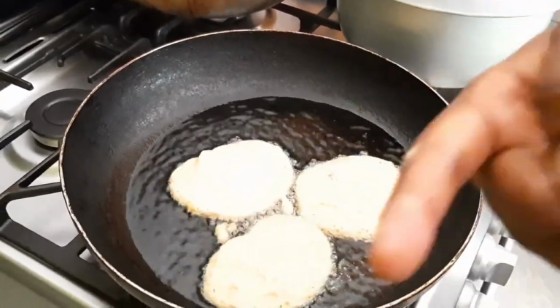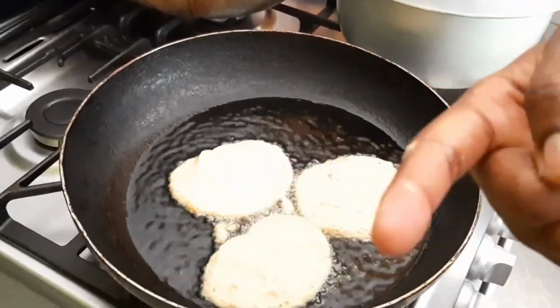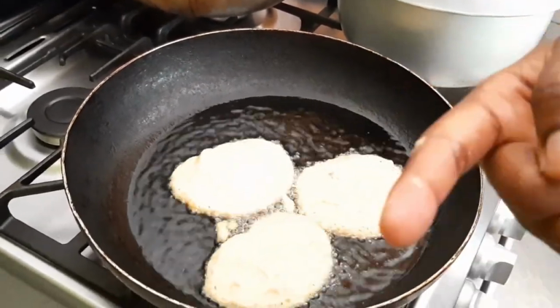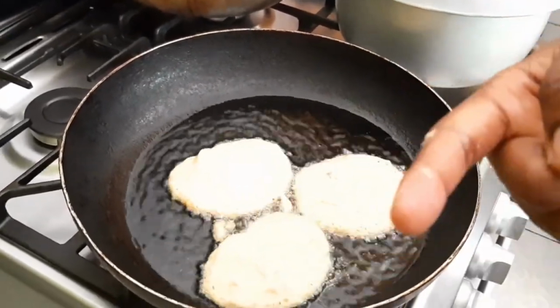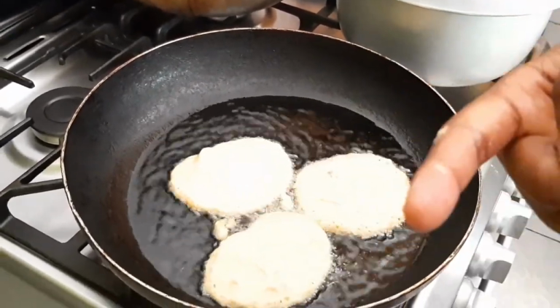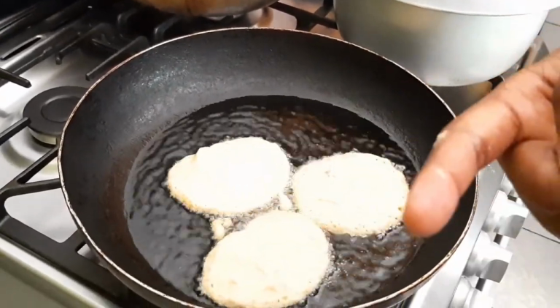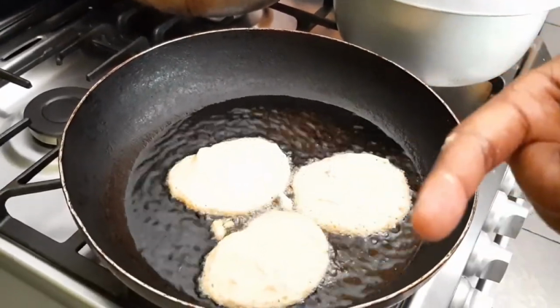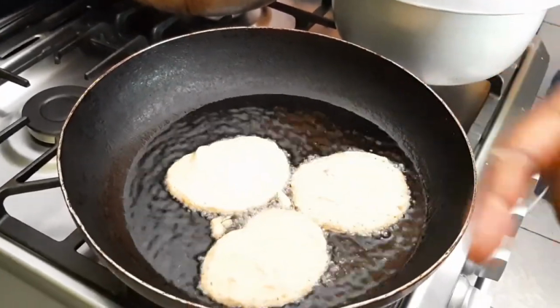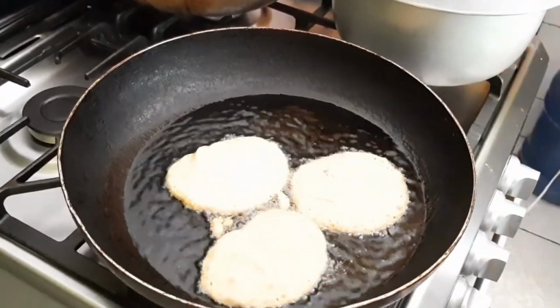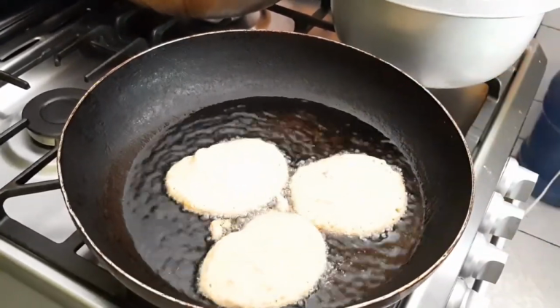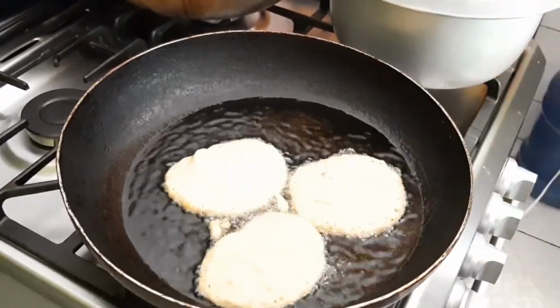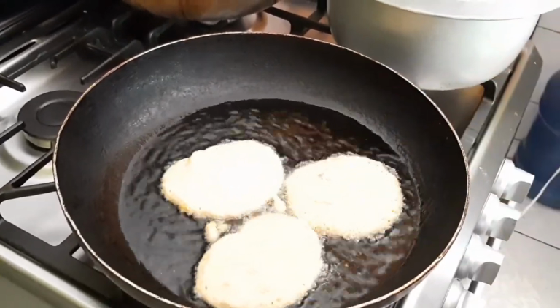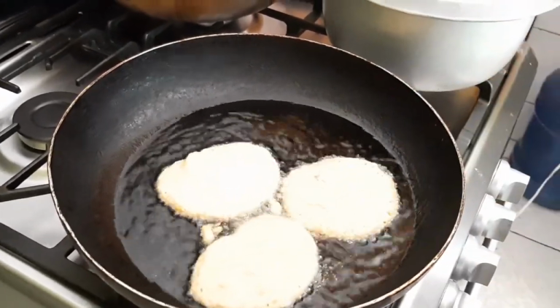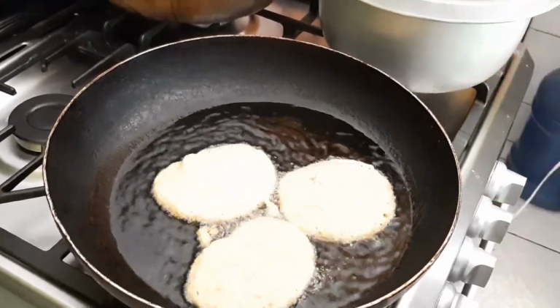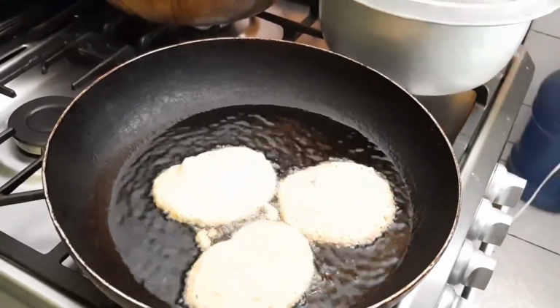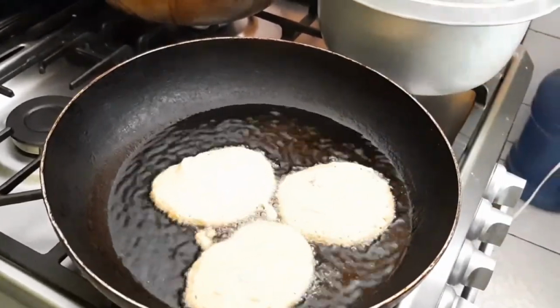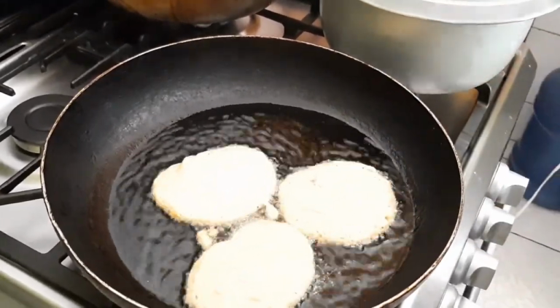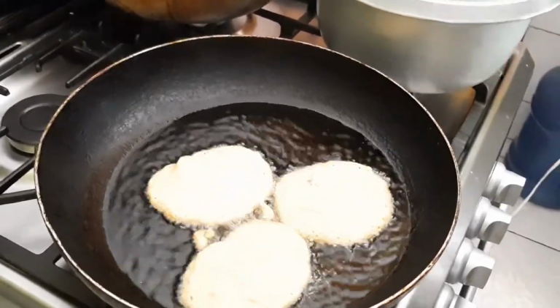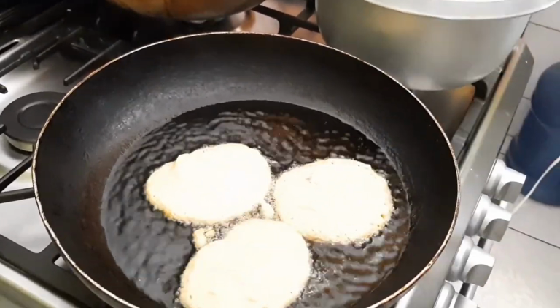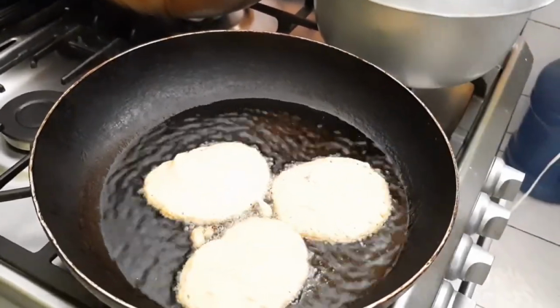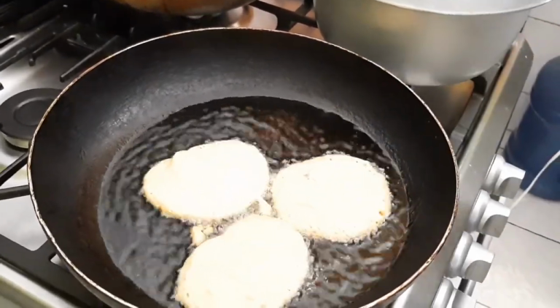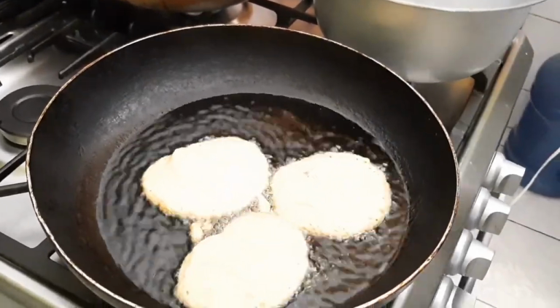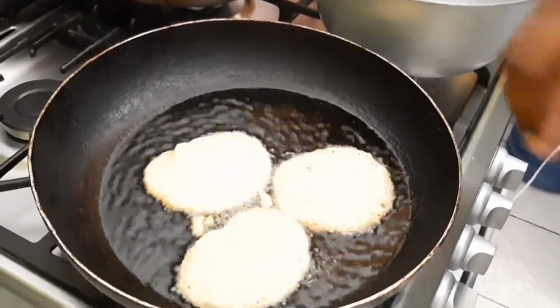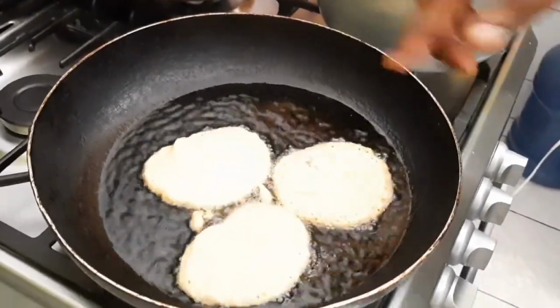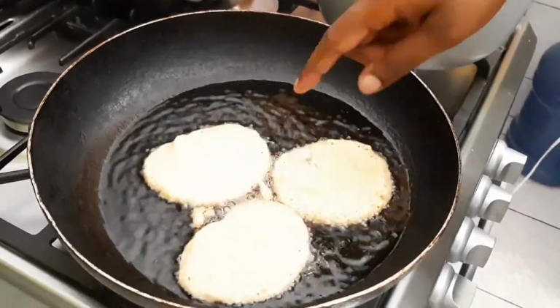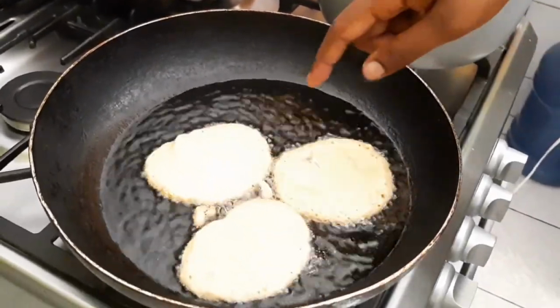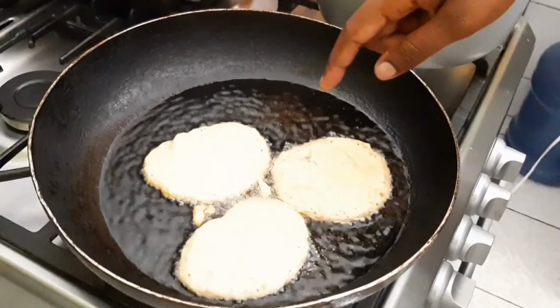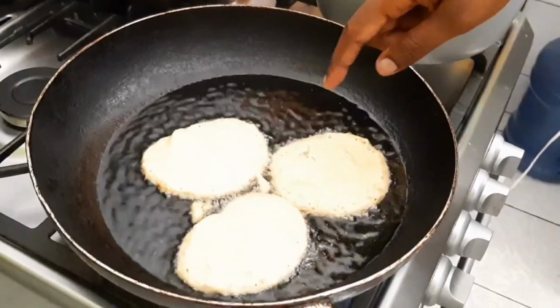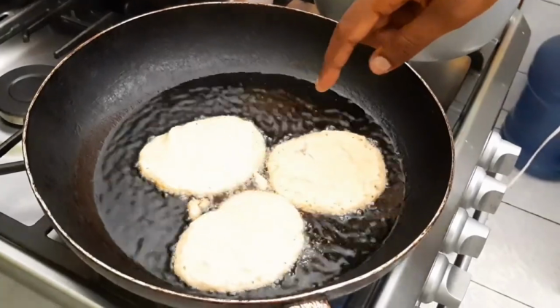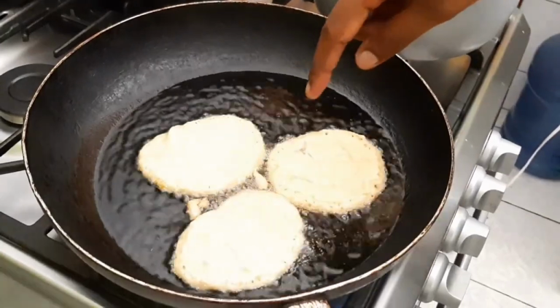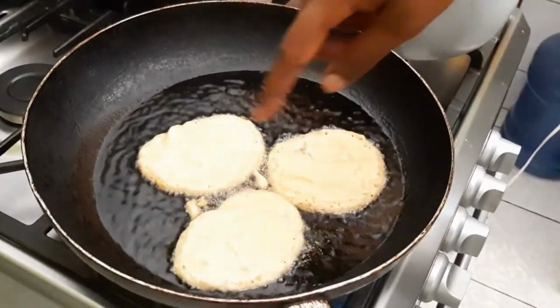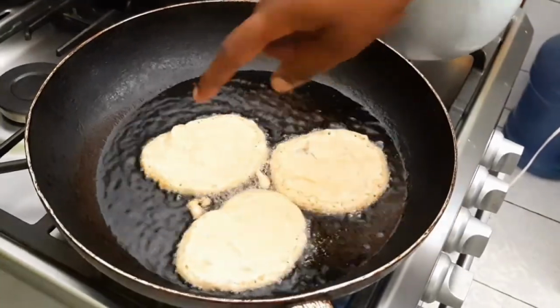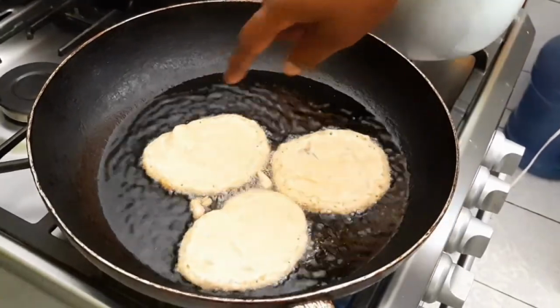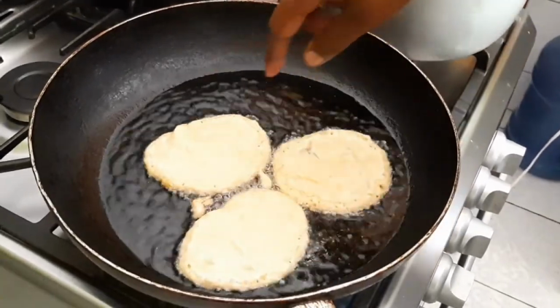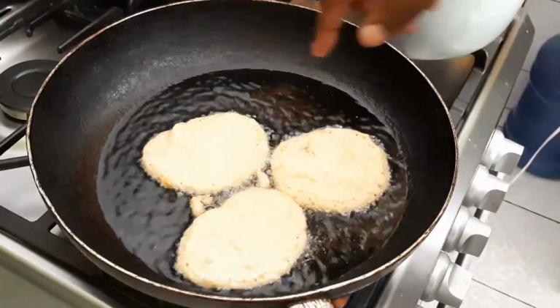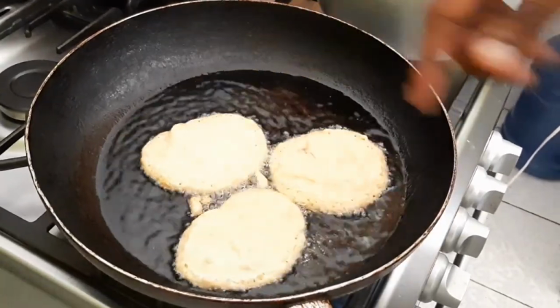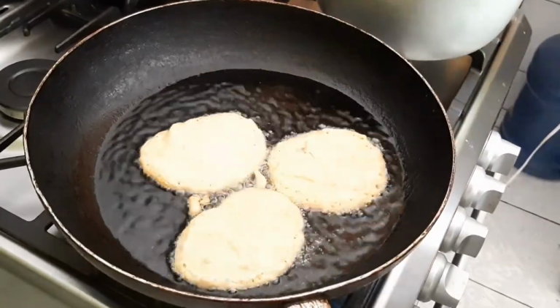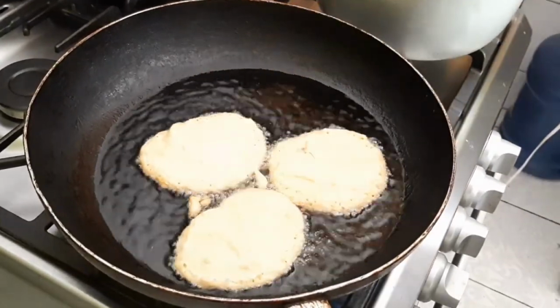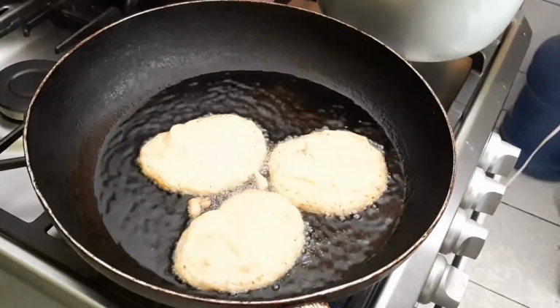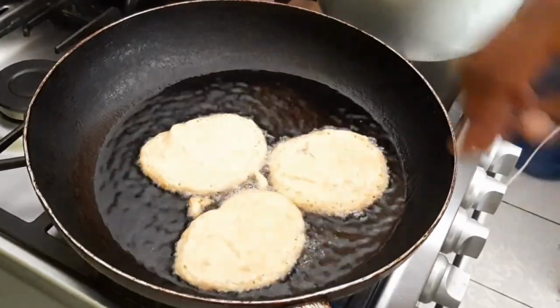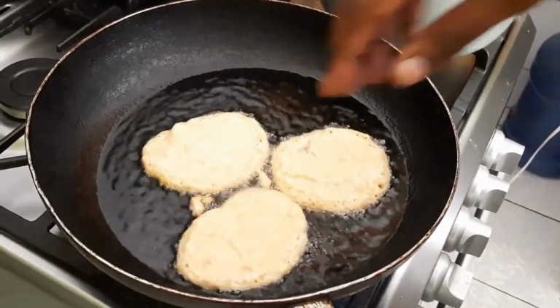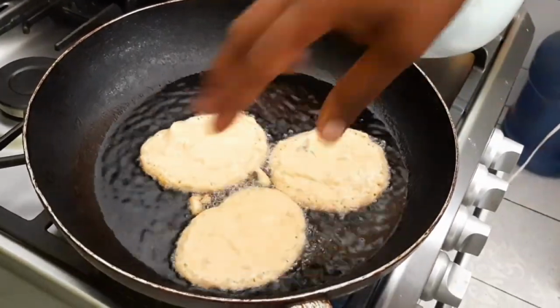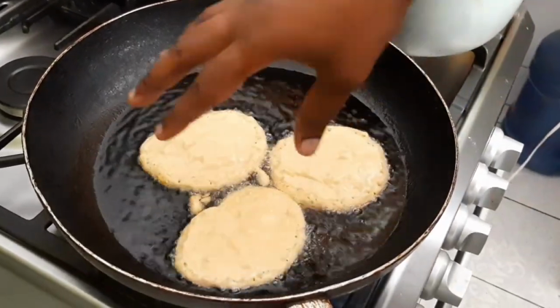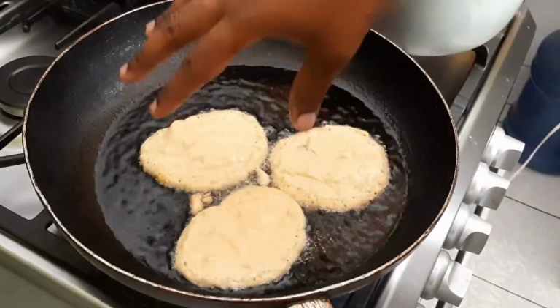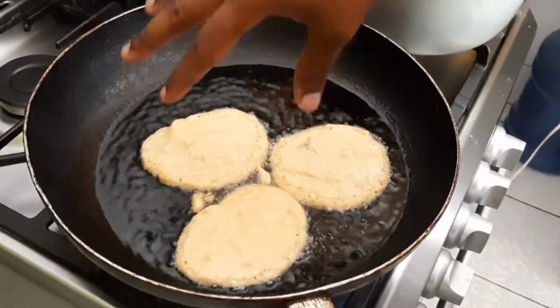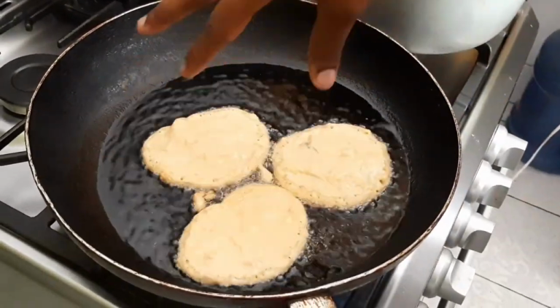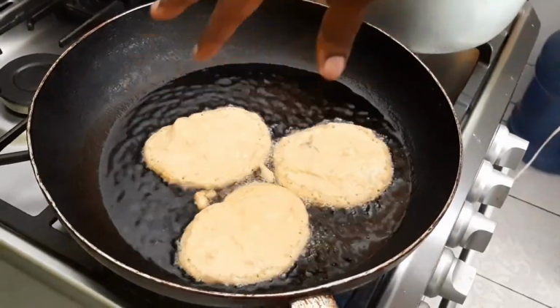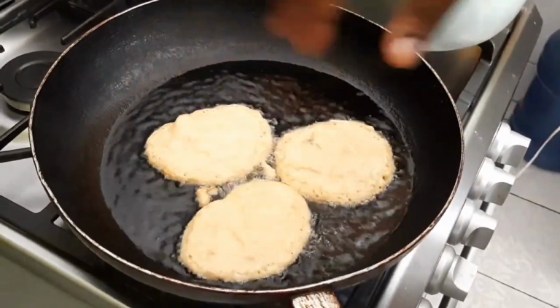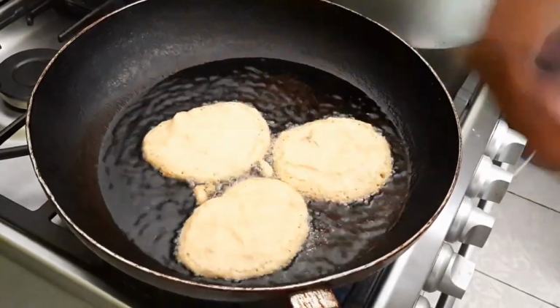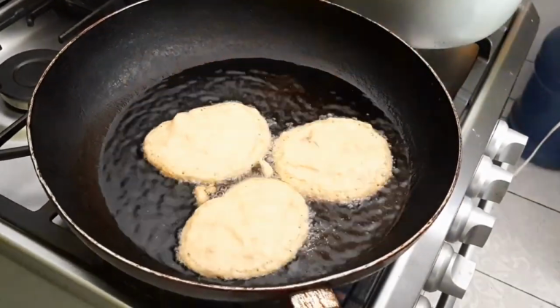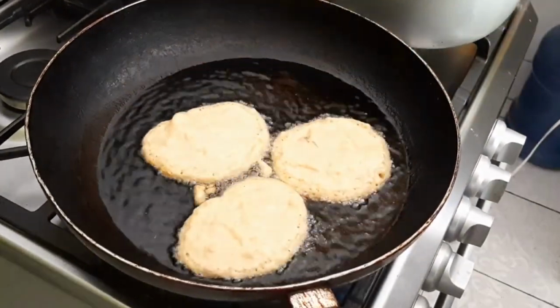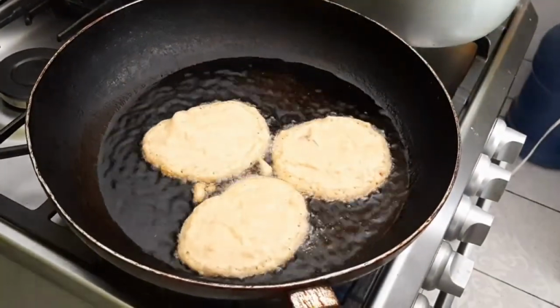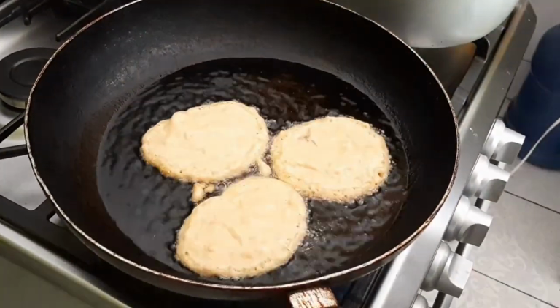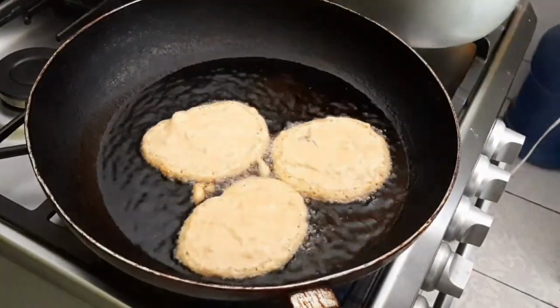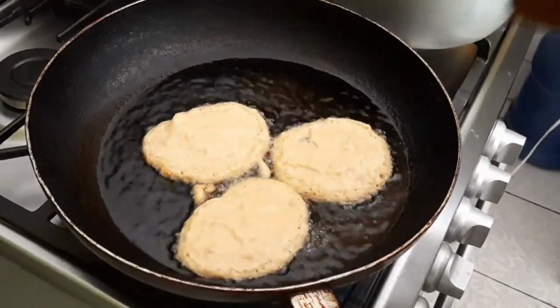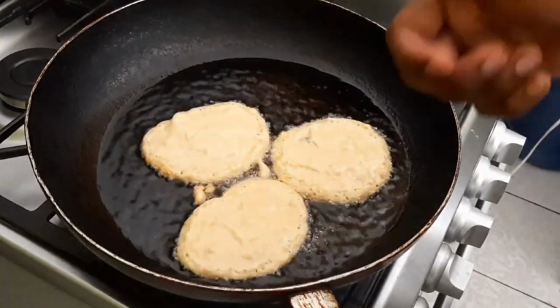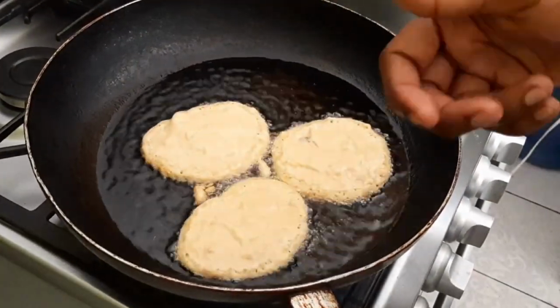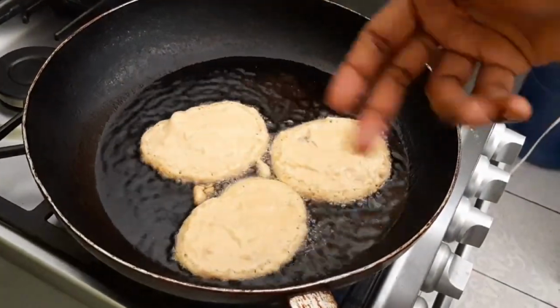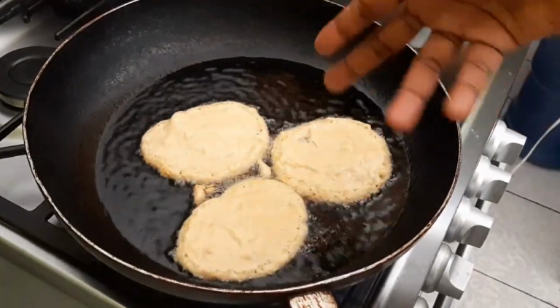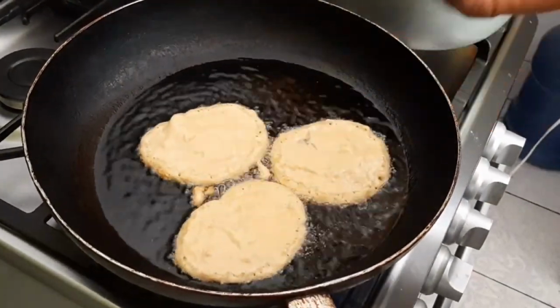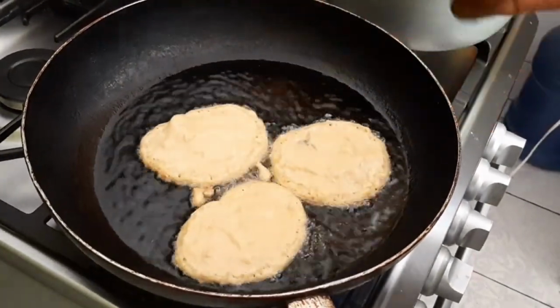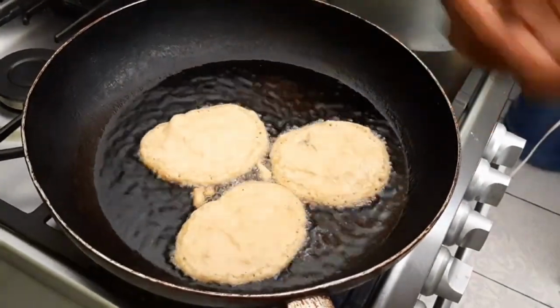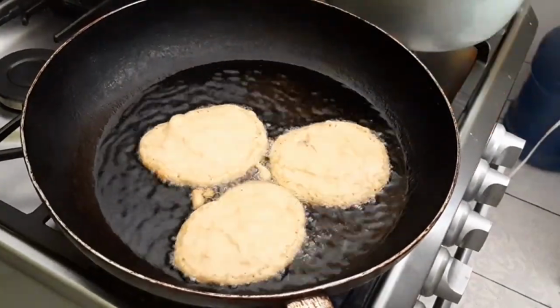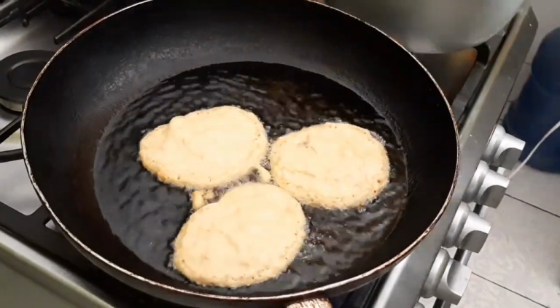I'm gonna allow them to brown up around the edges and then you'll know that they're ready to flip.